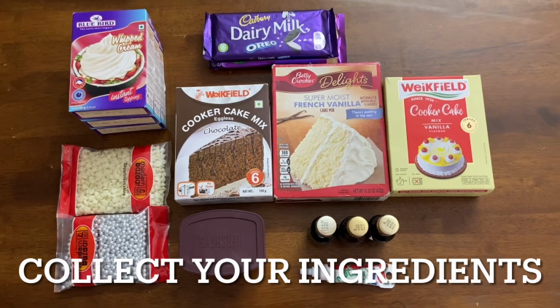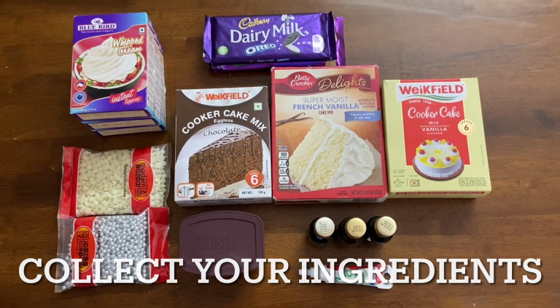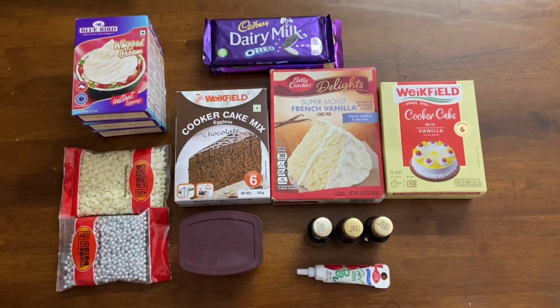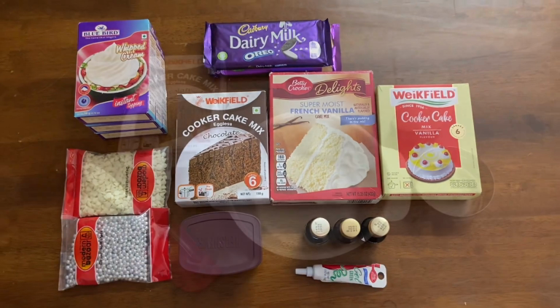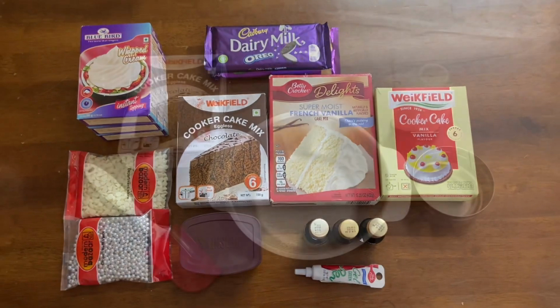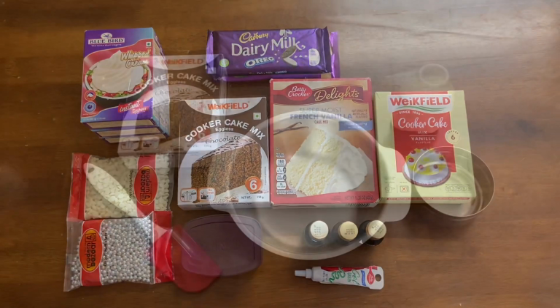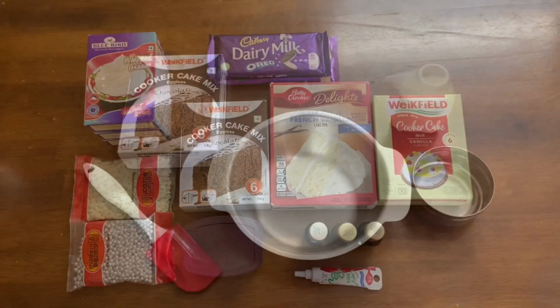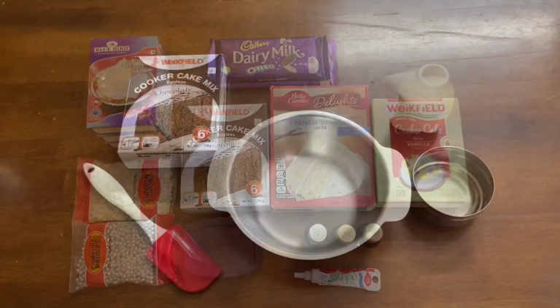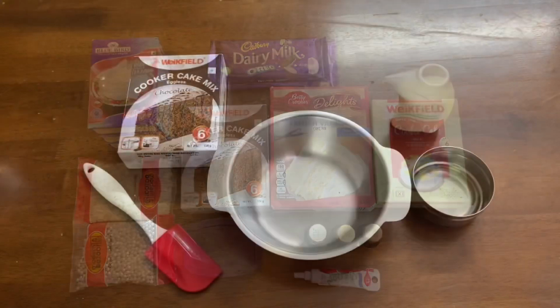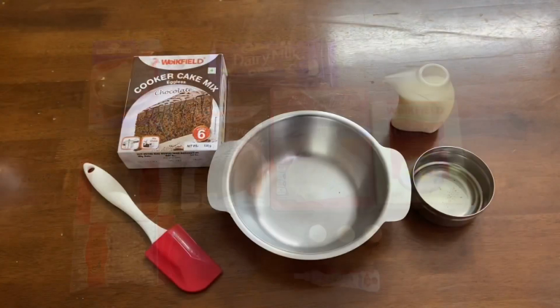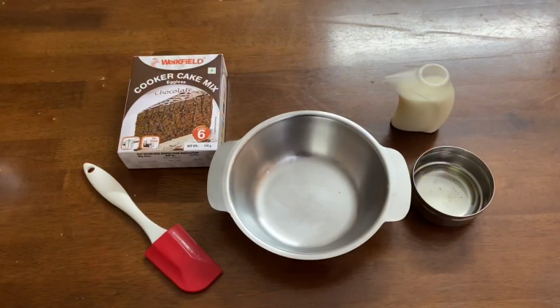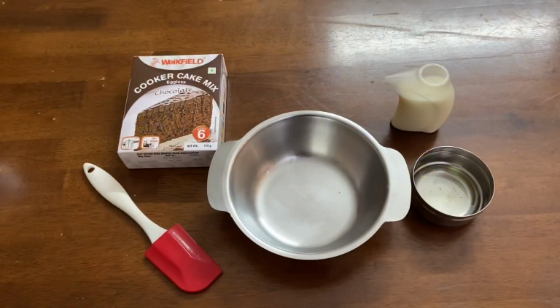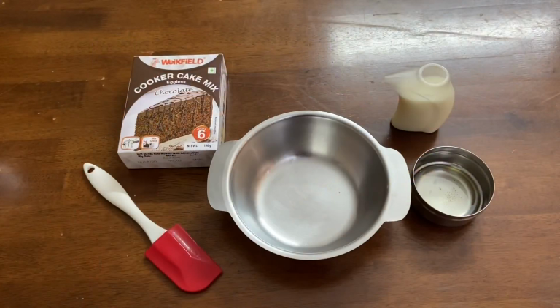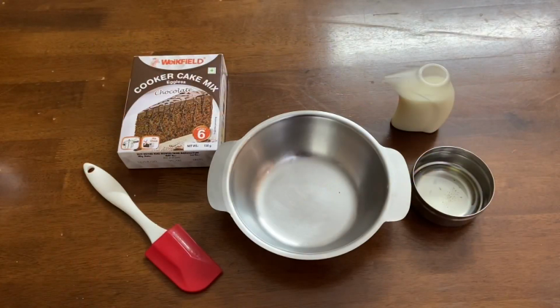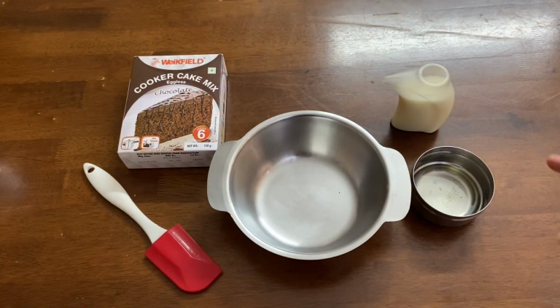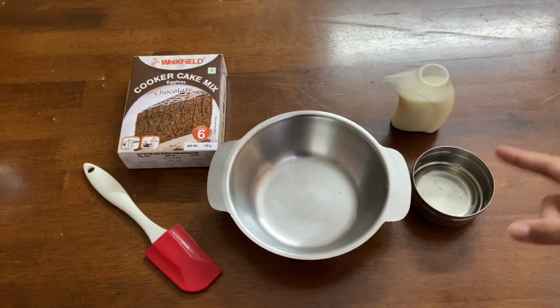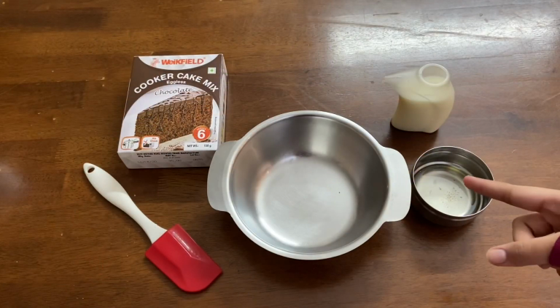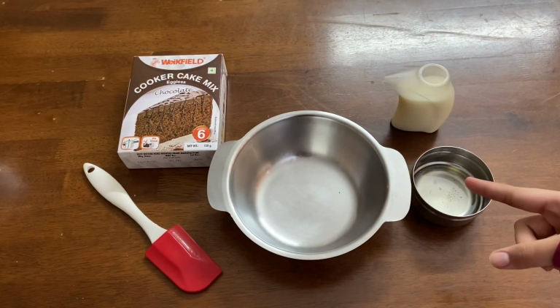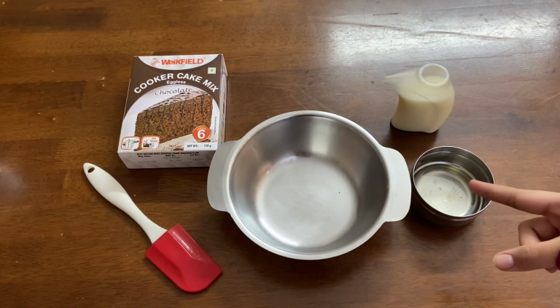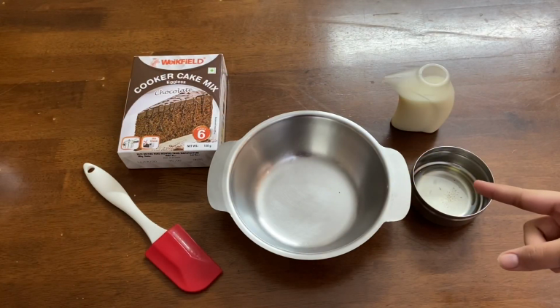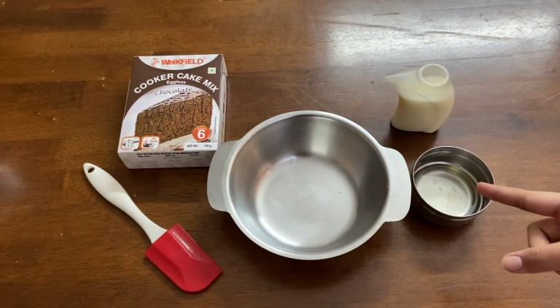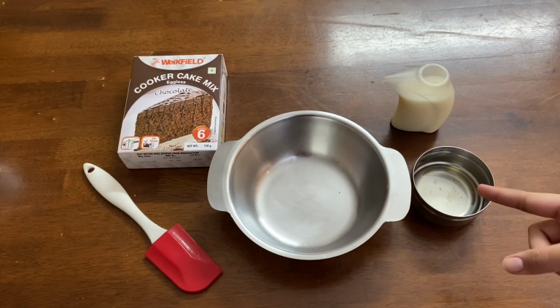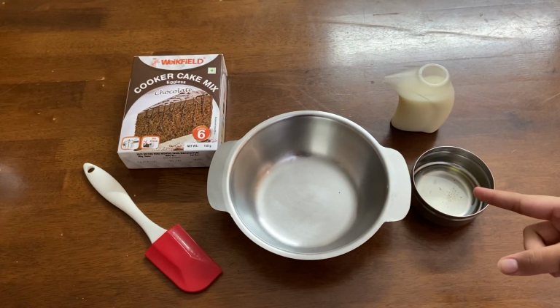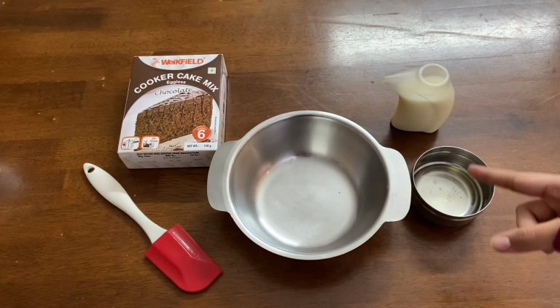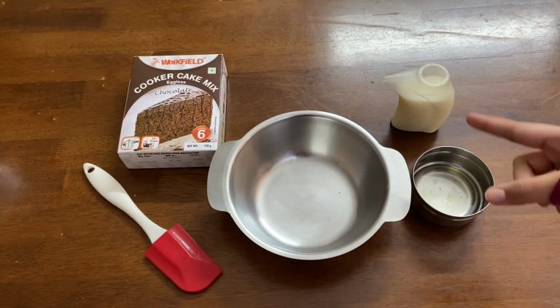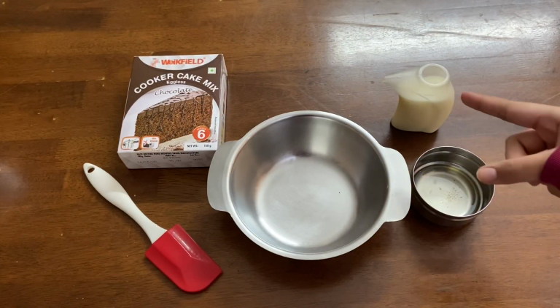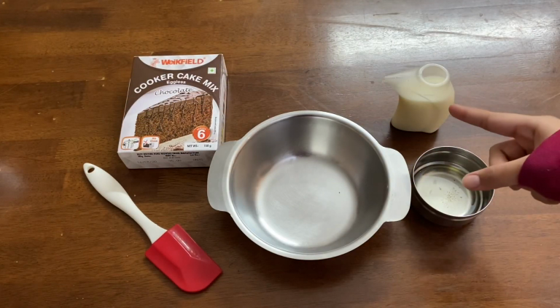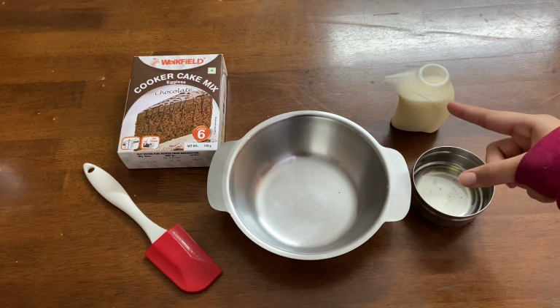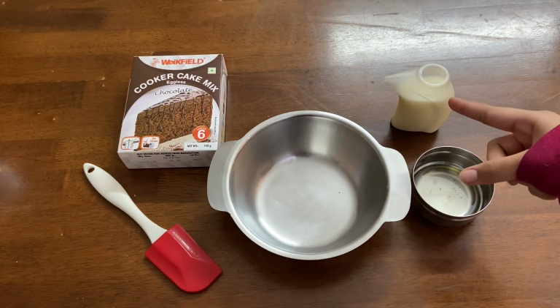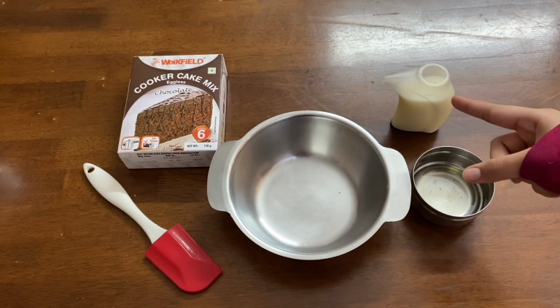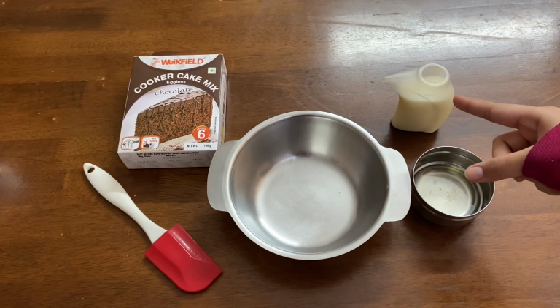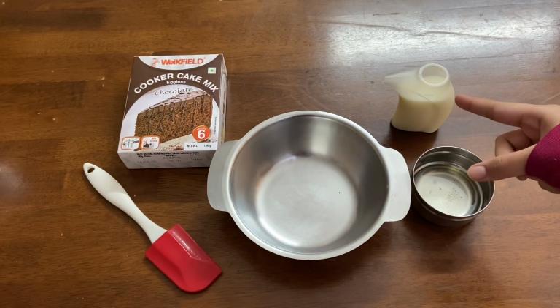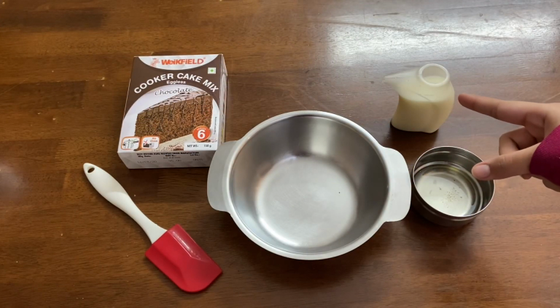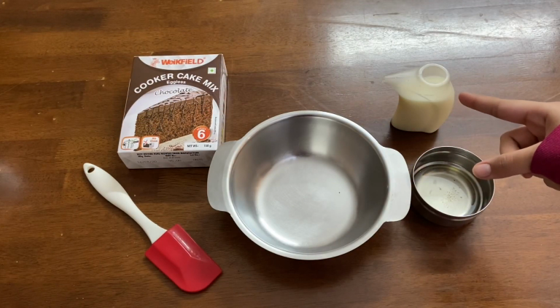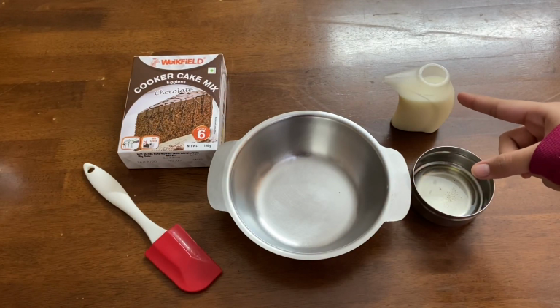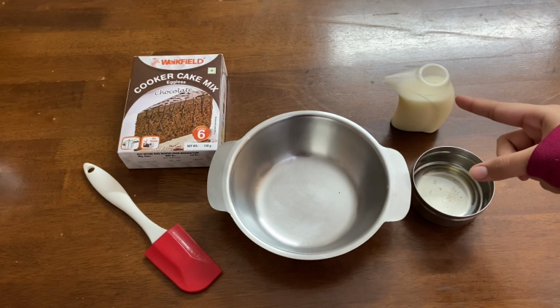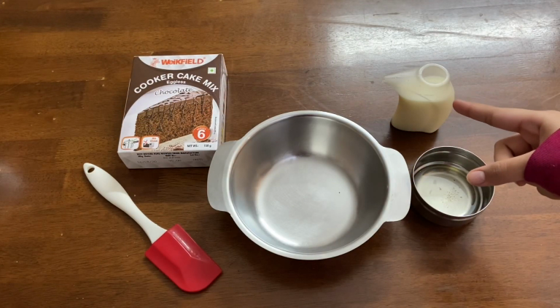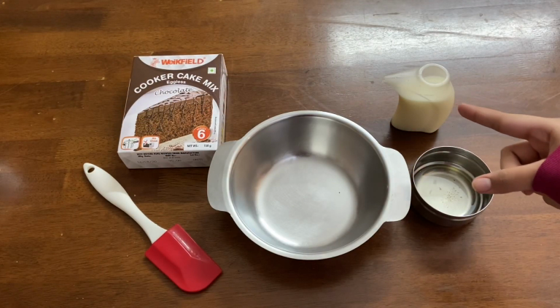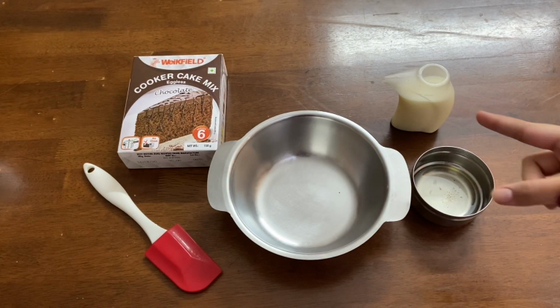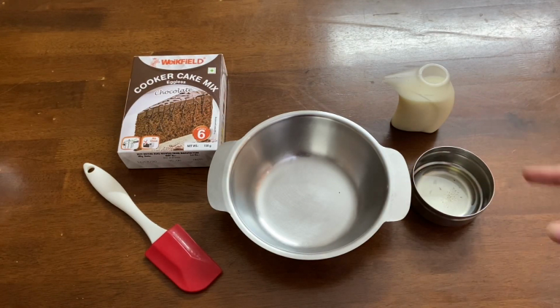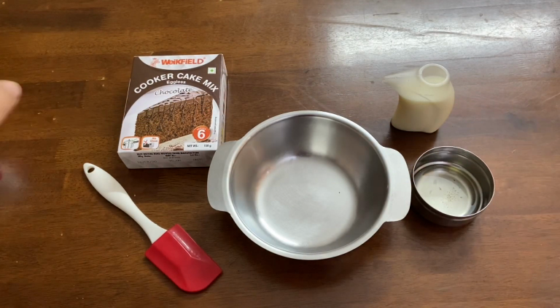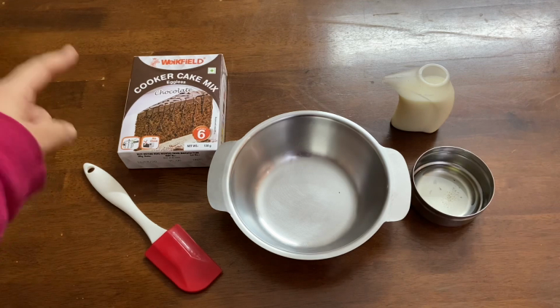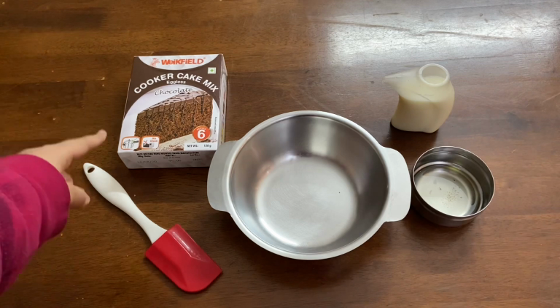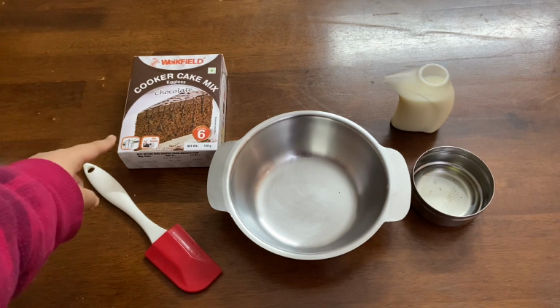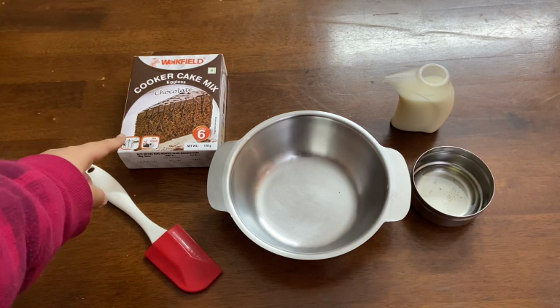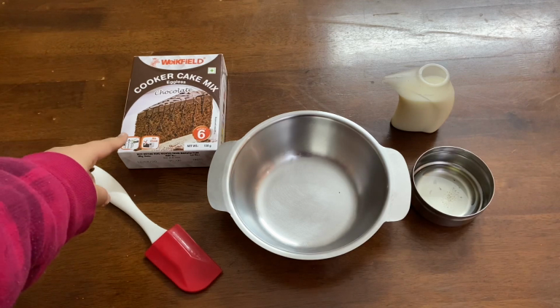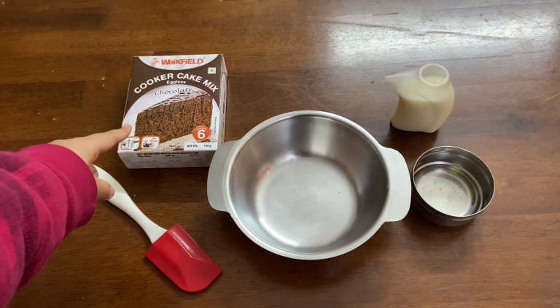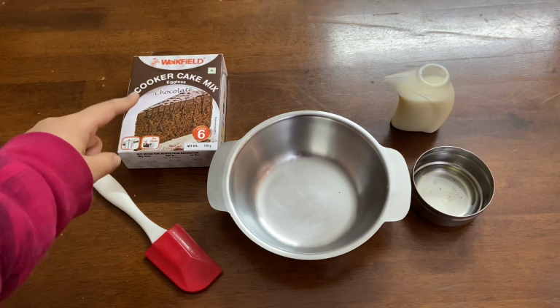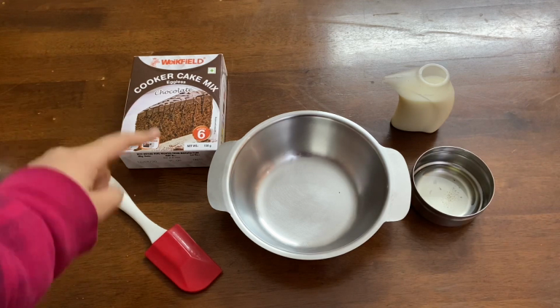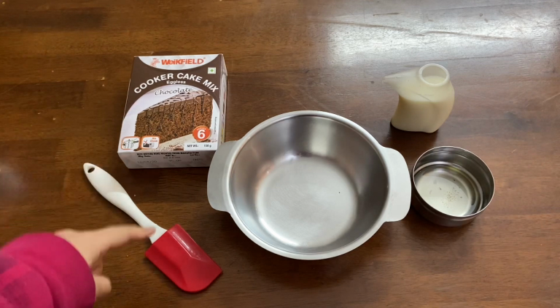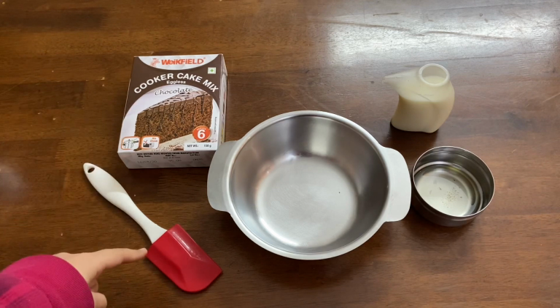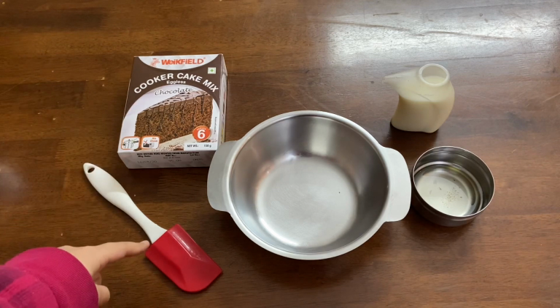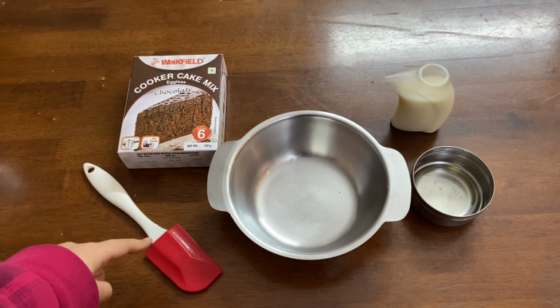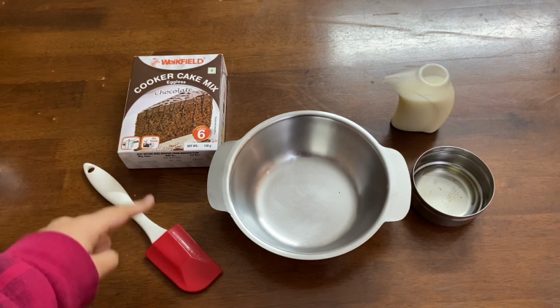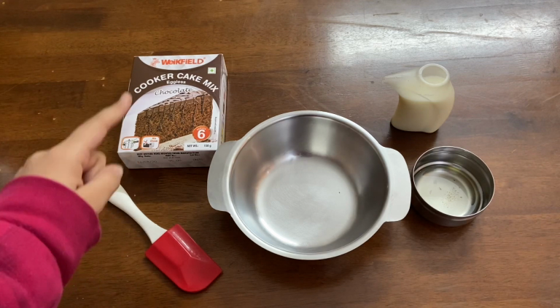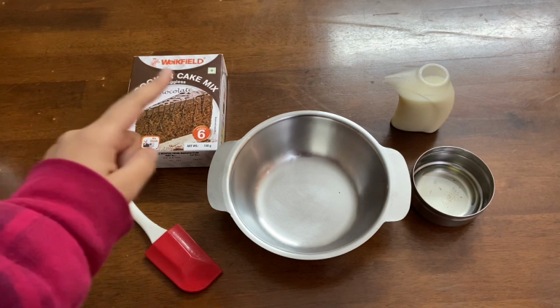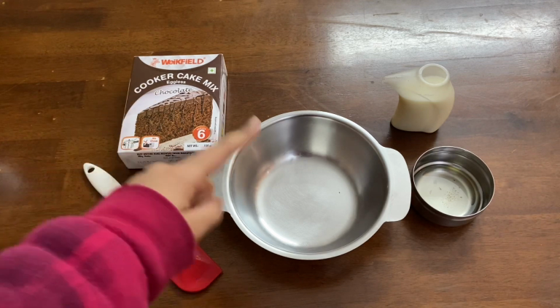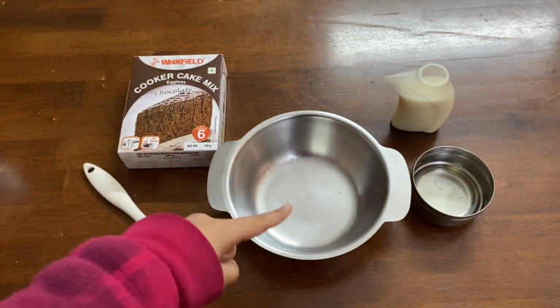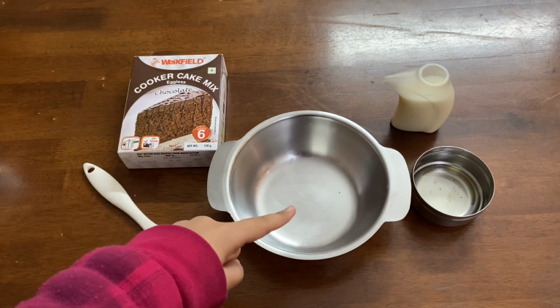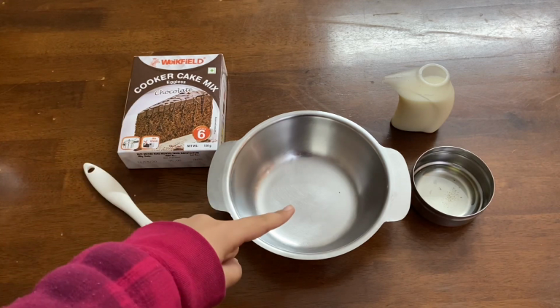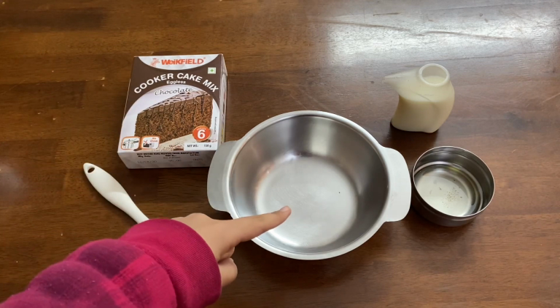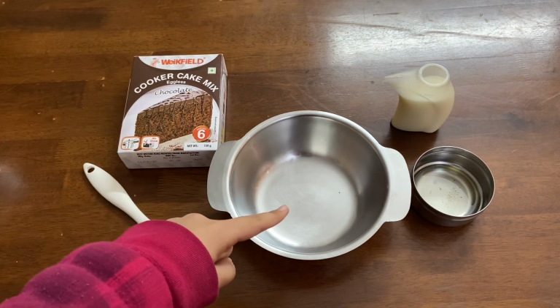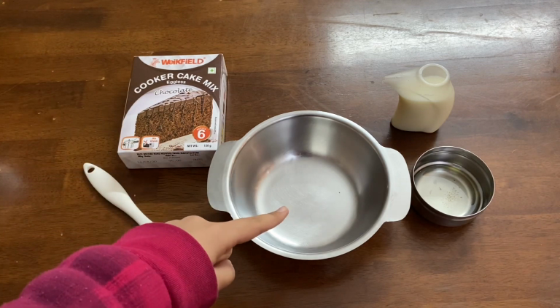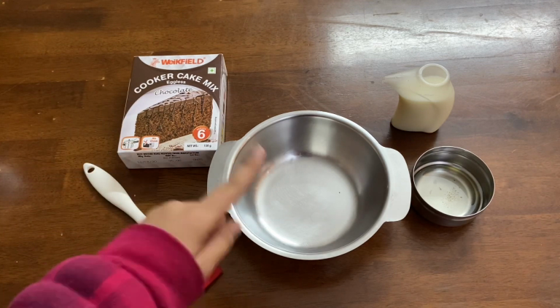The materials required are 30ml of oil, 120ml of milk, cake mix, a spatula, and a bowl to mix it in.